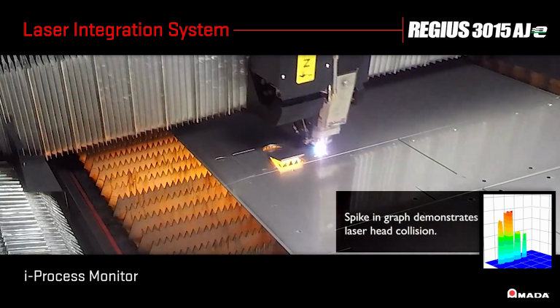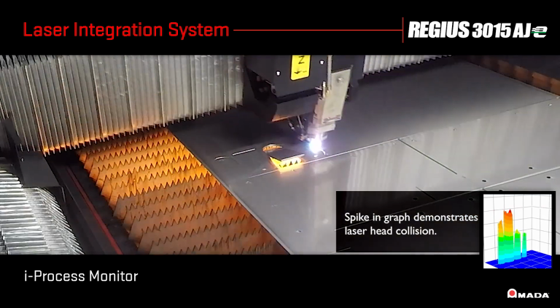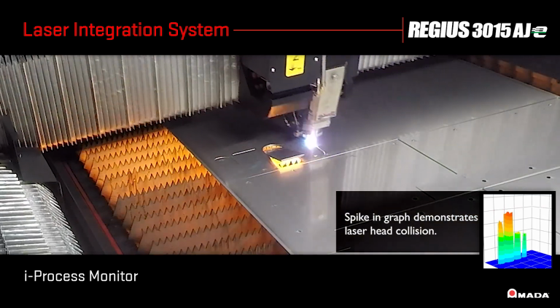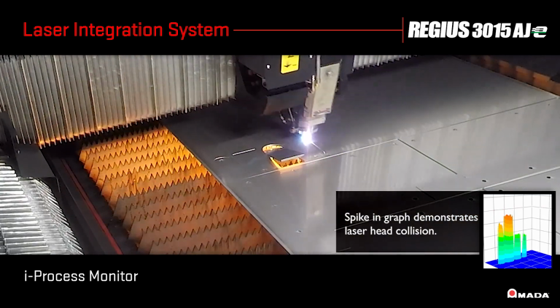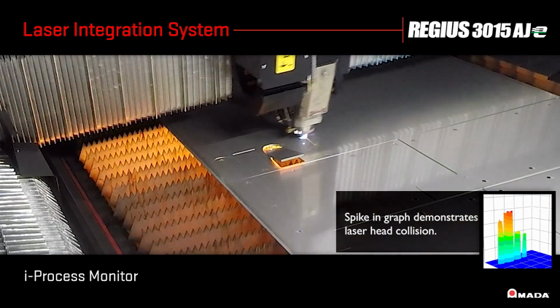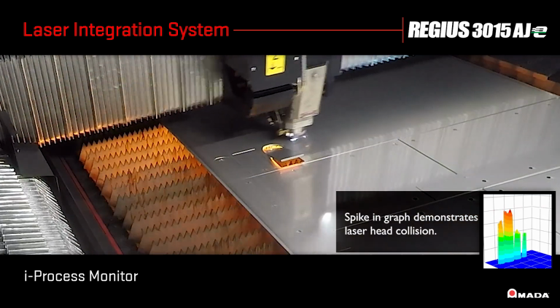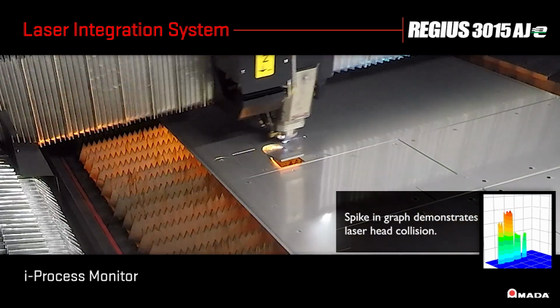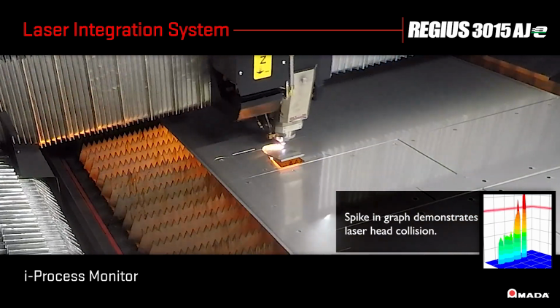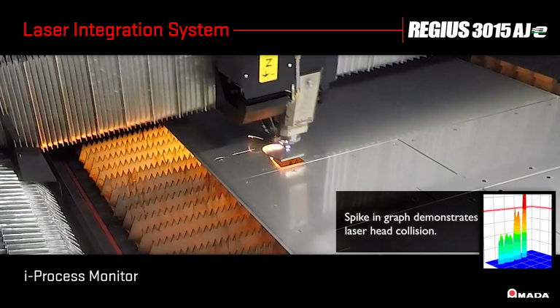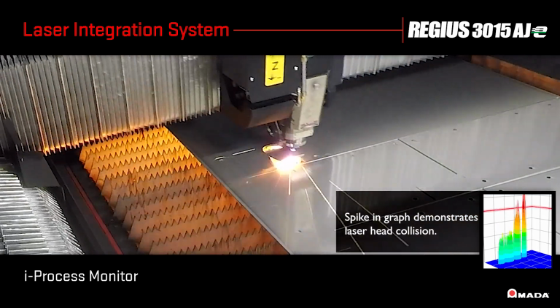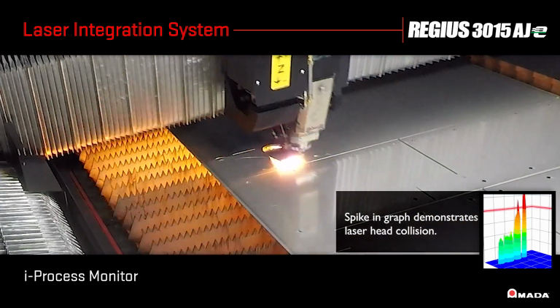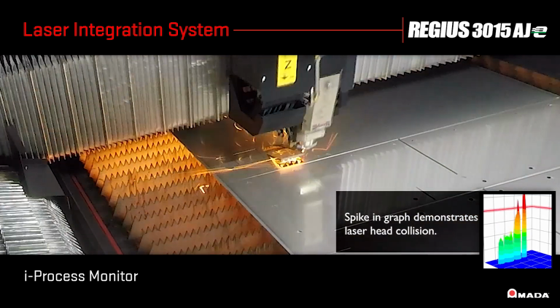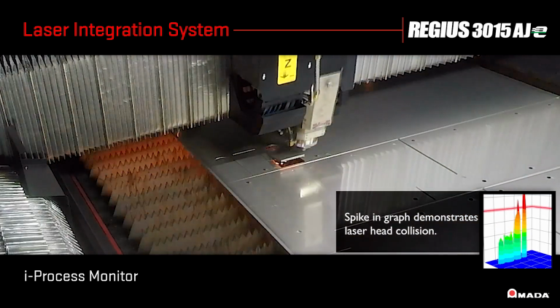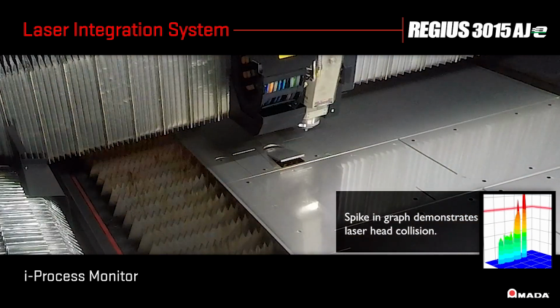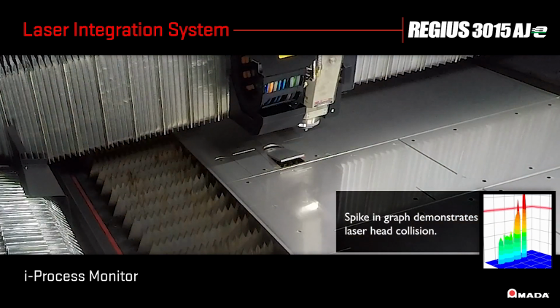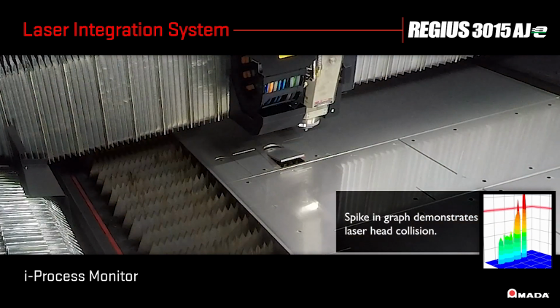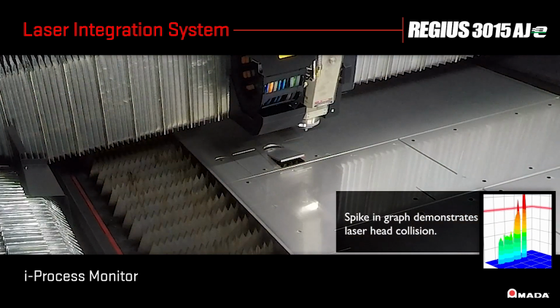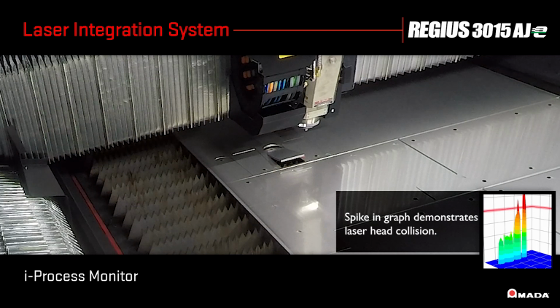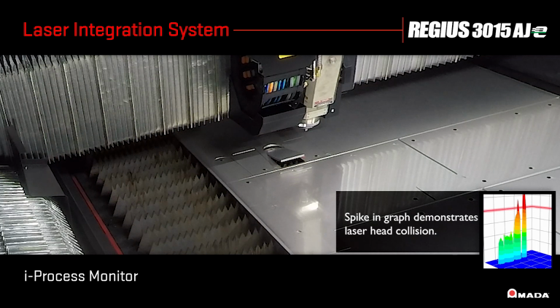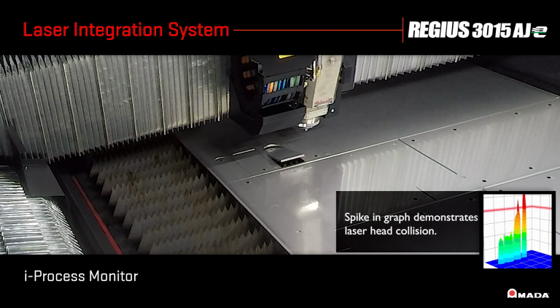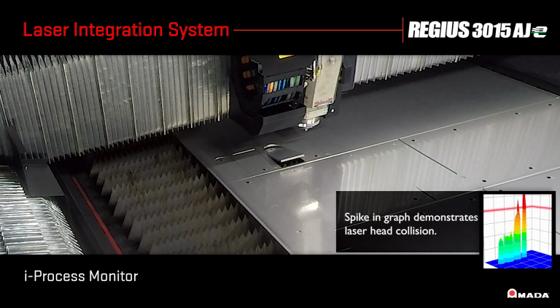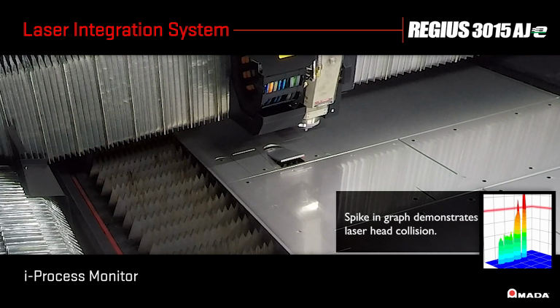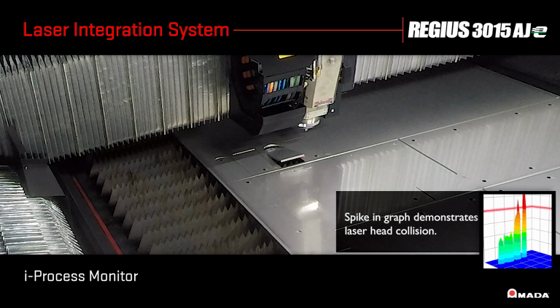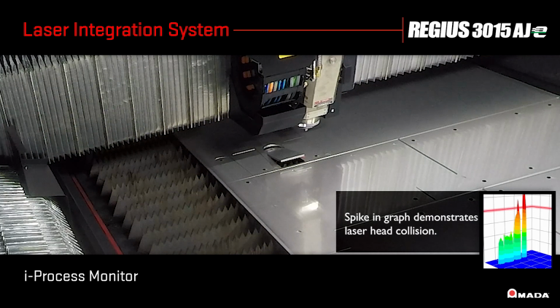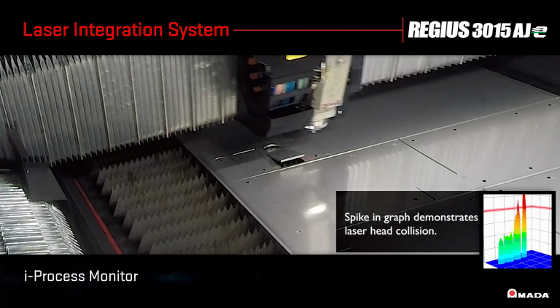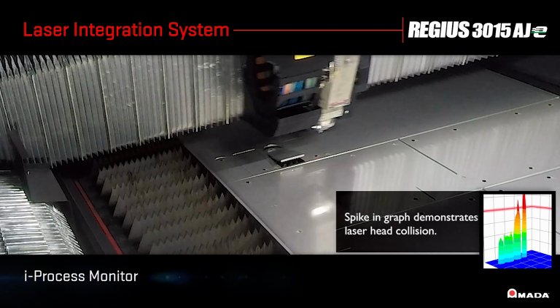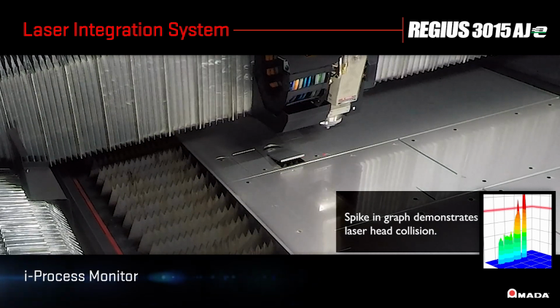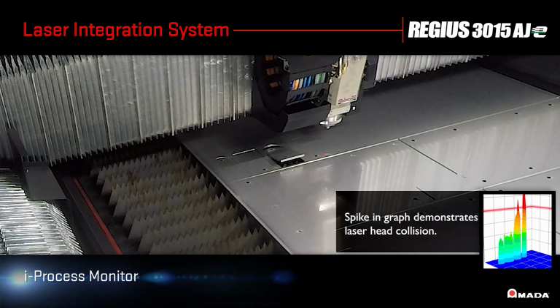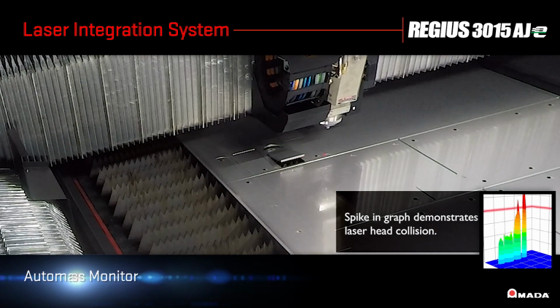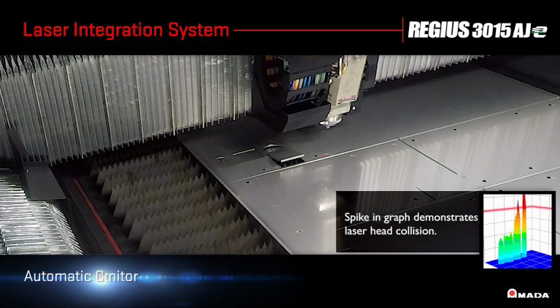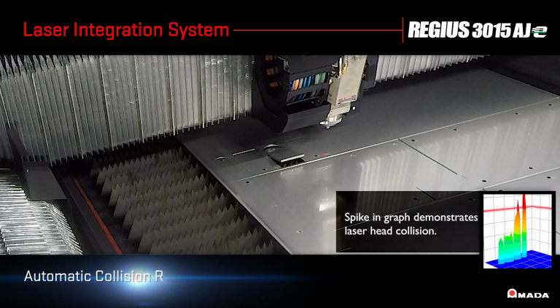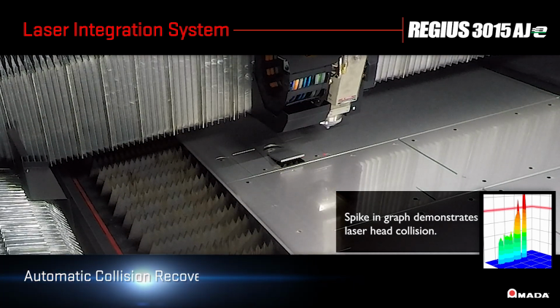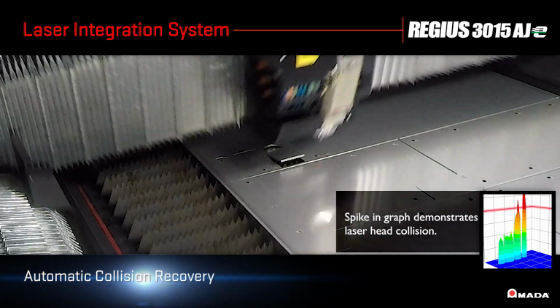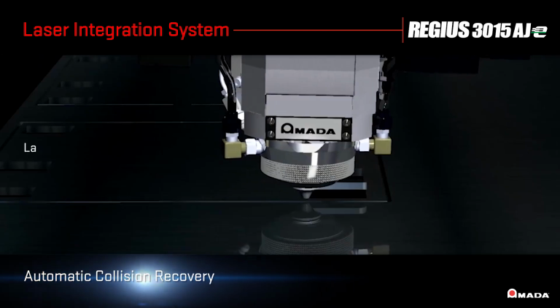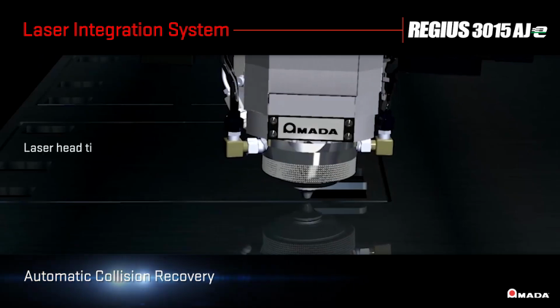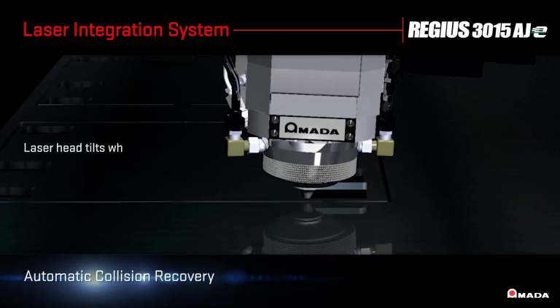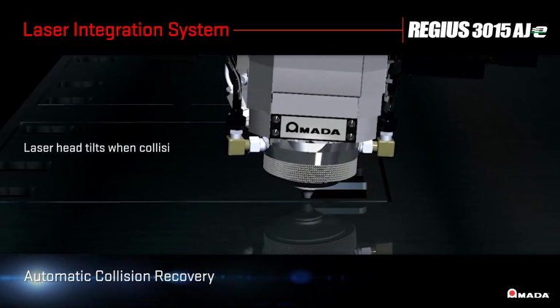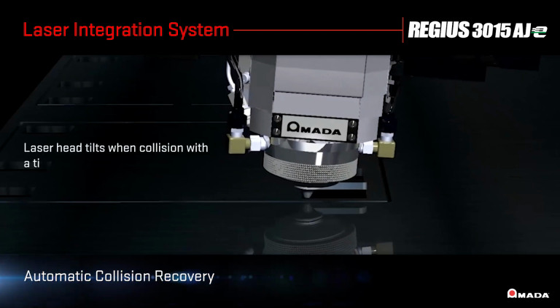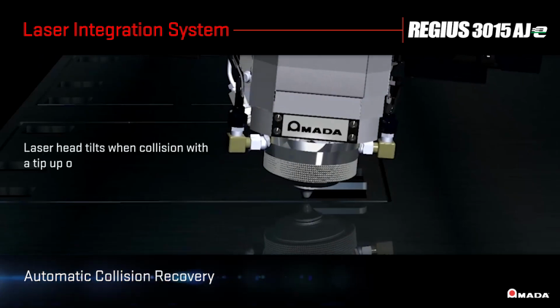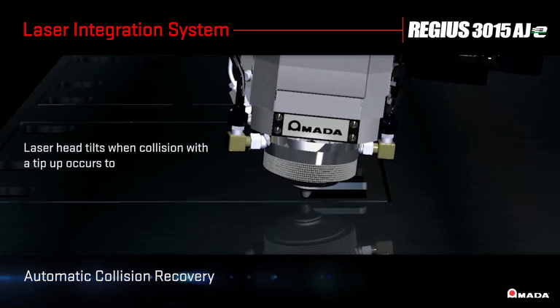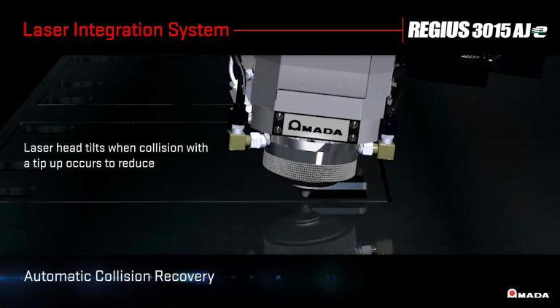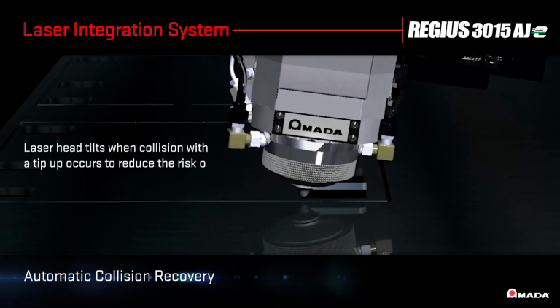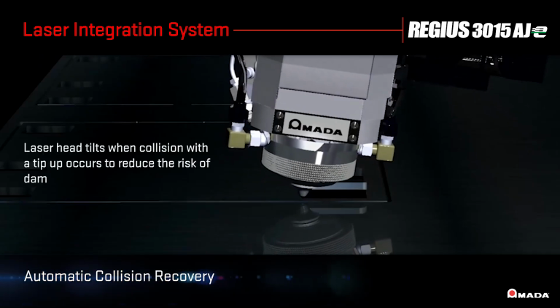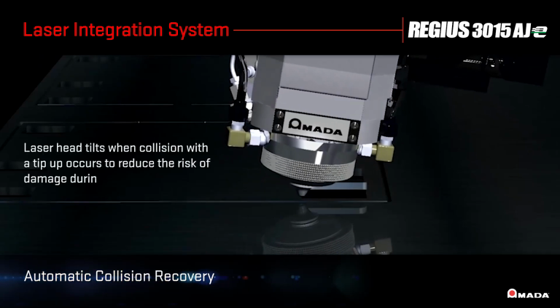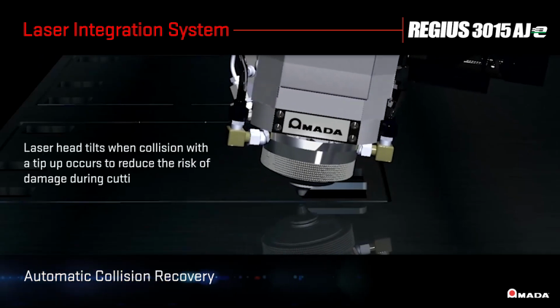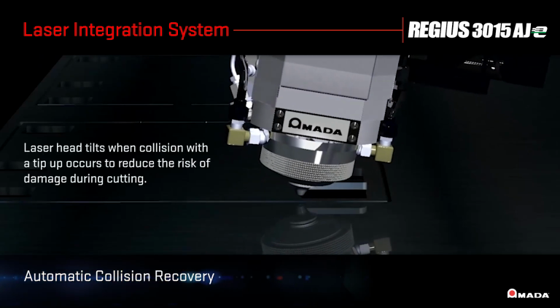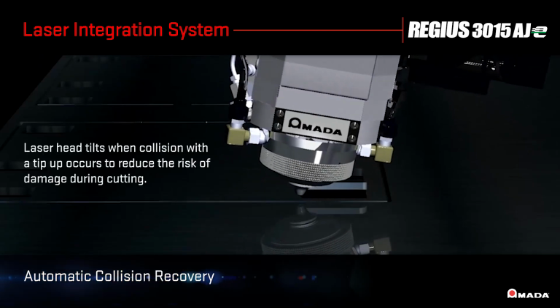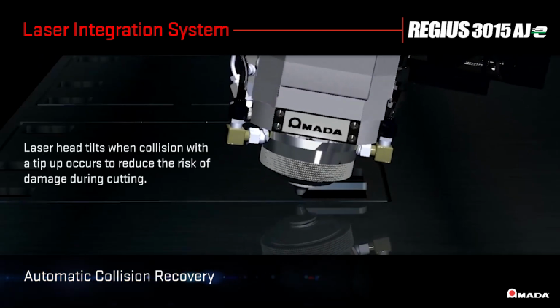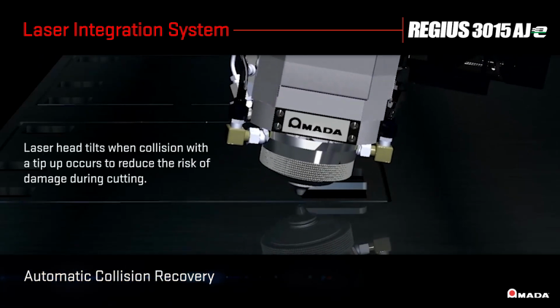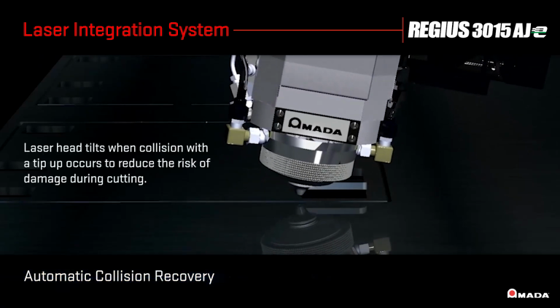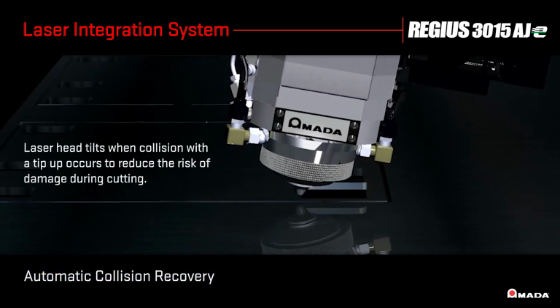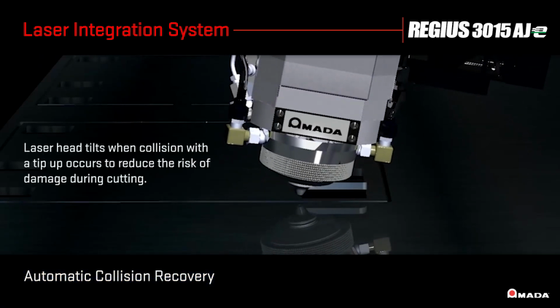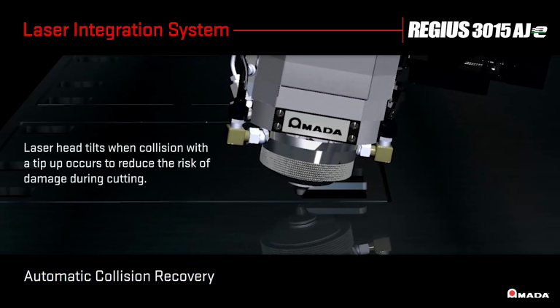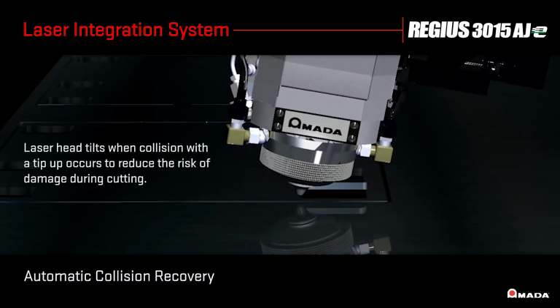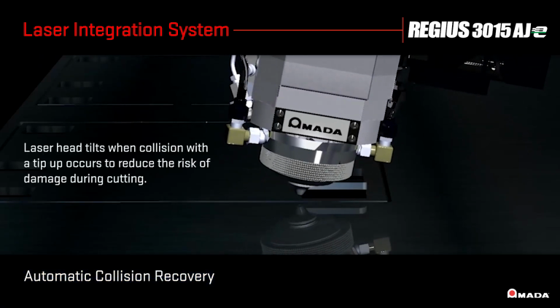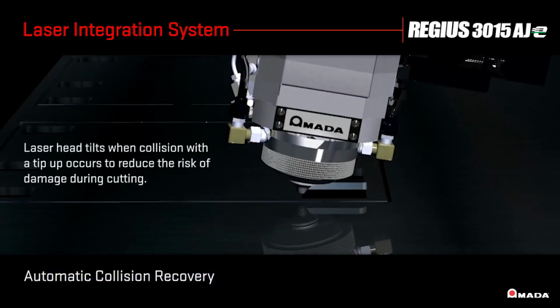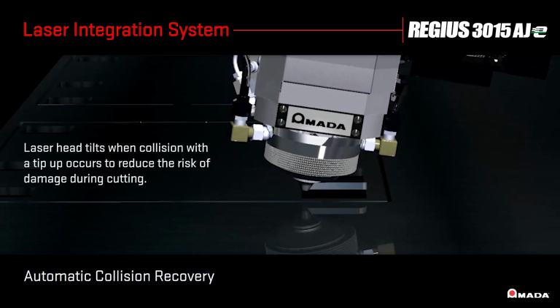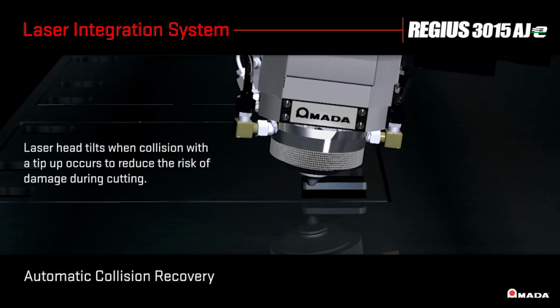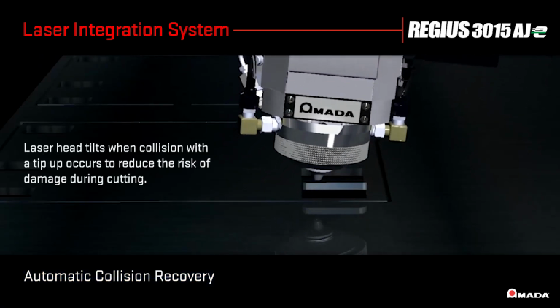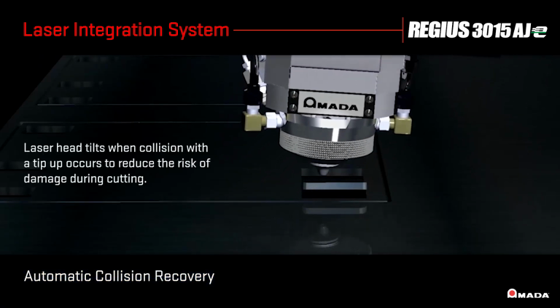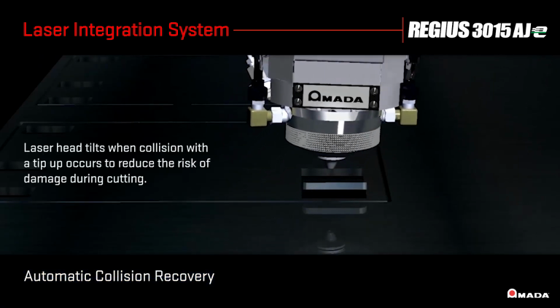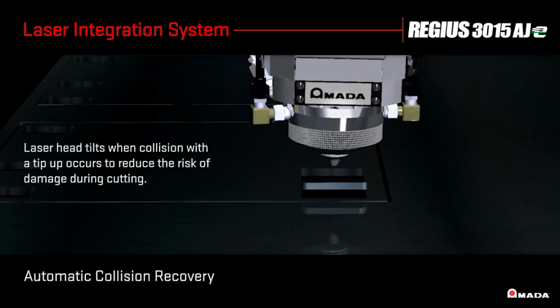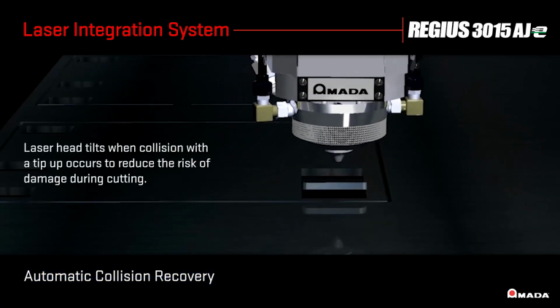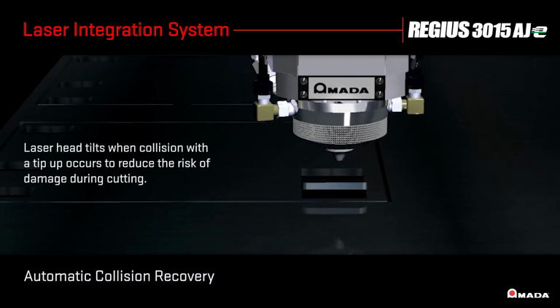In the event of a collision, the laser head tilts when impacted to reduce the risk of damage during high-speed cutting.